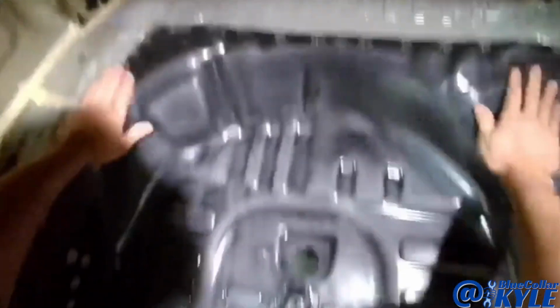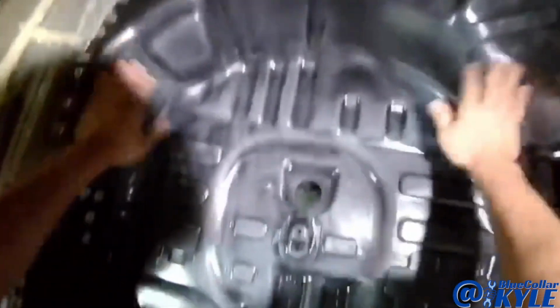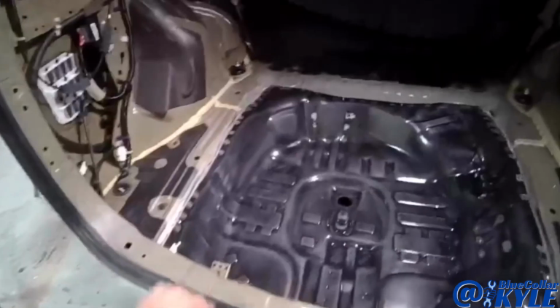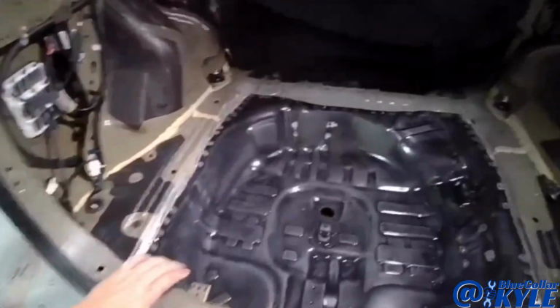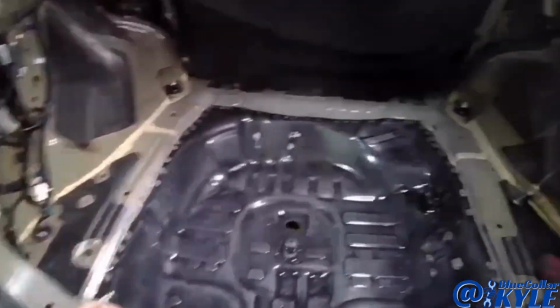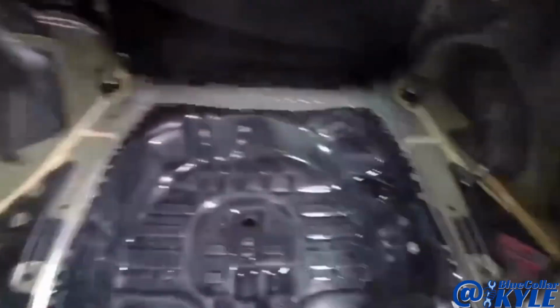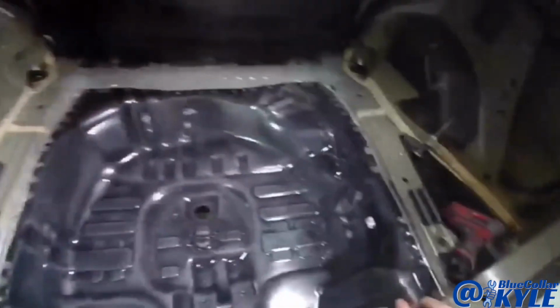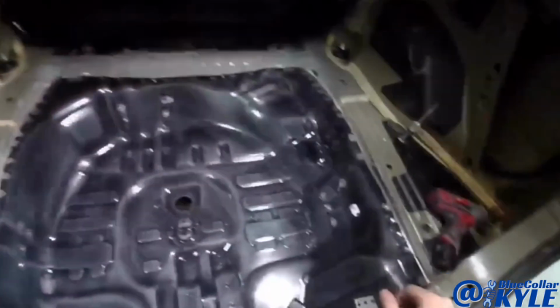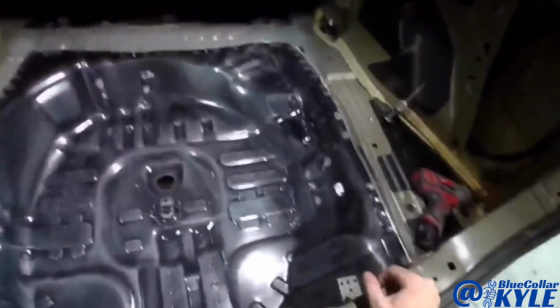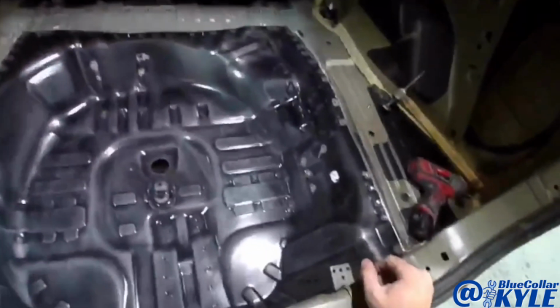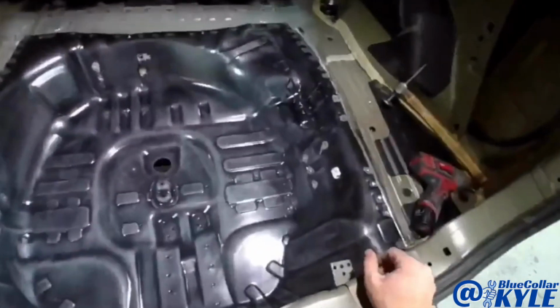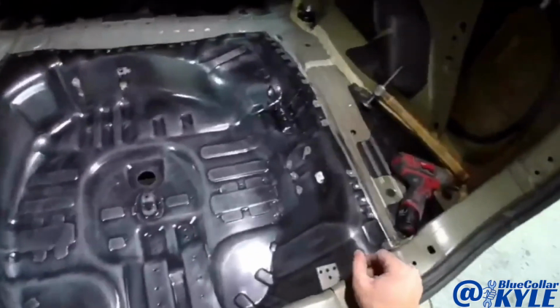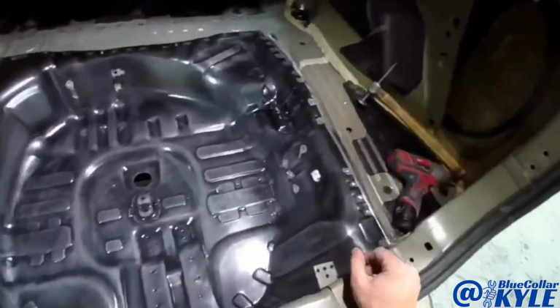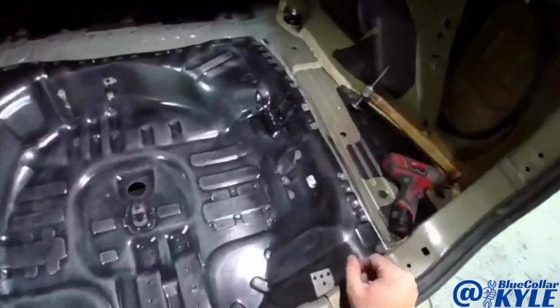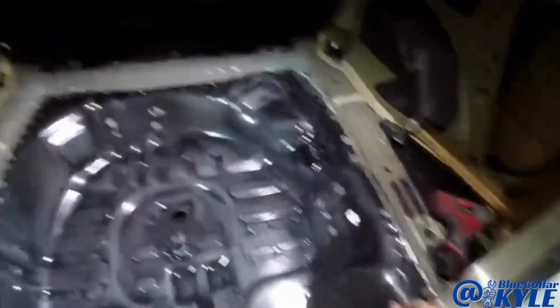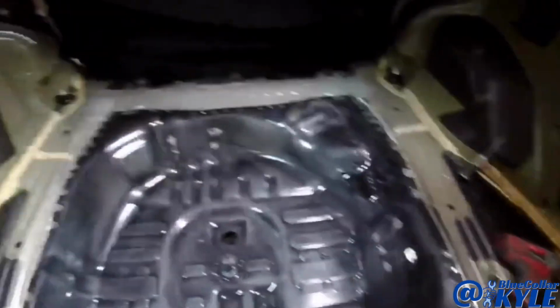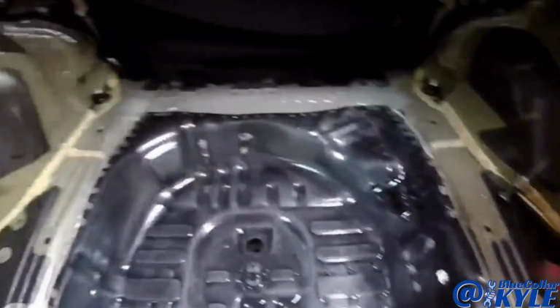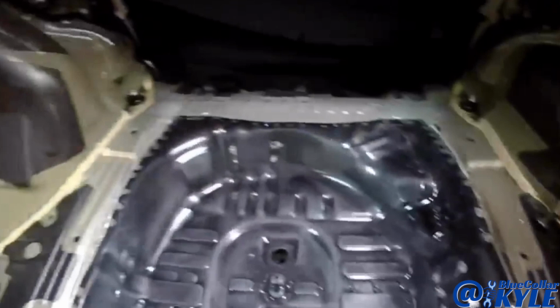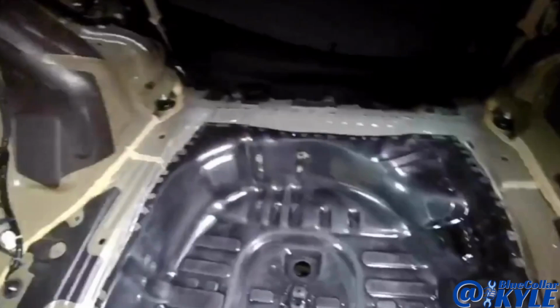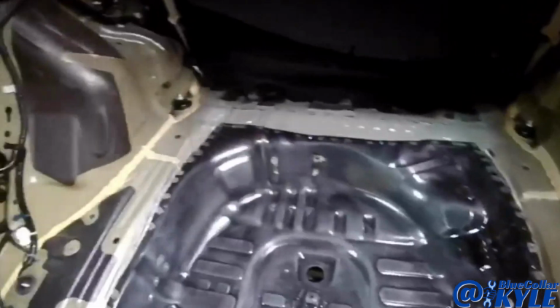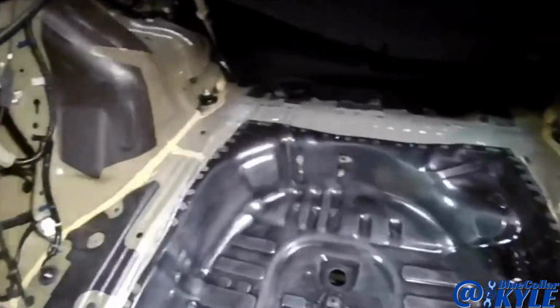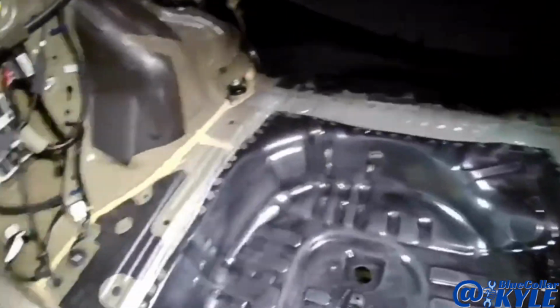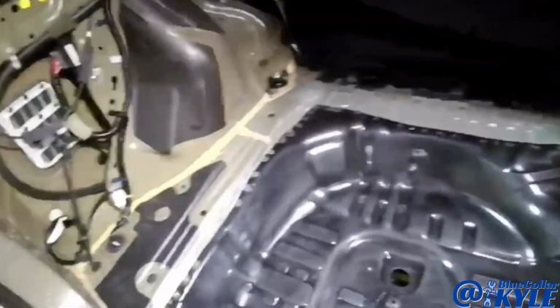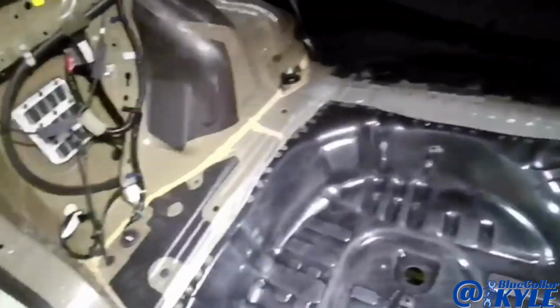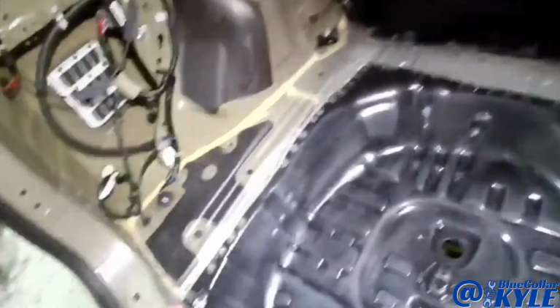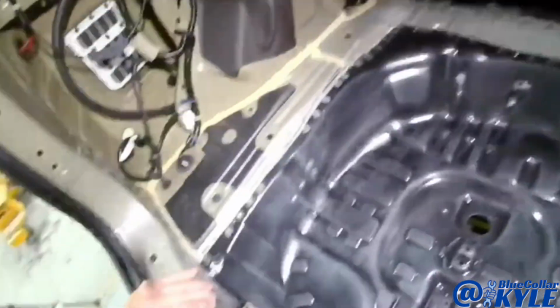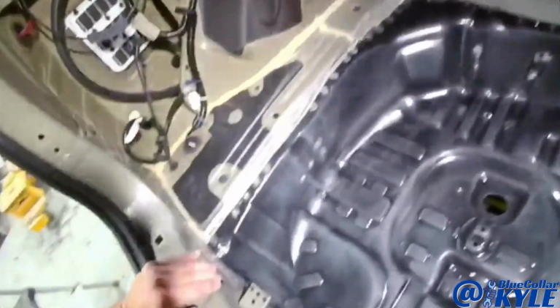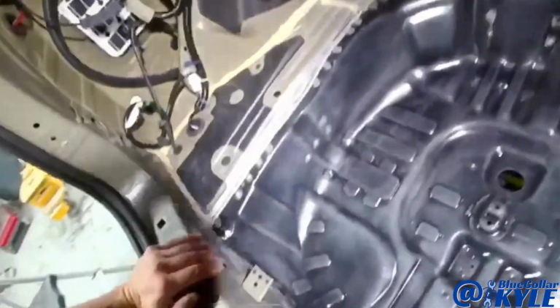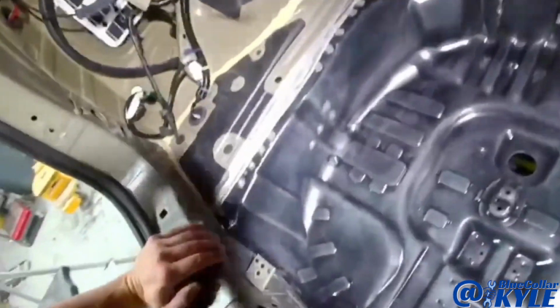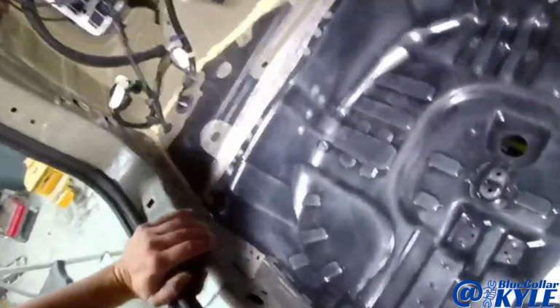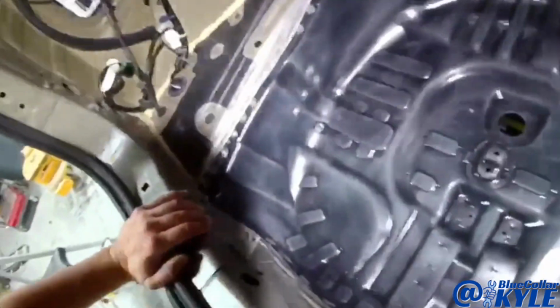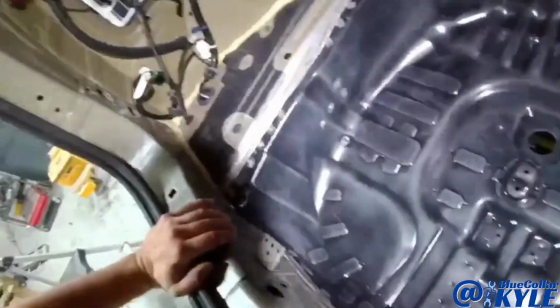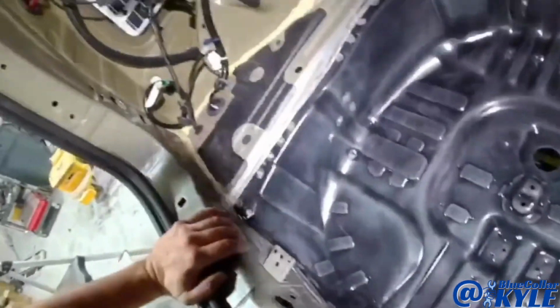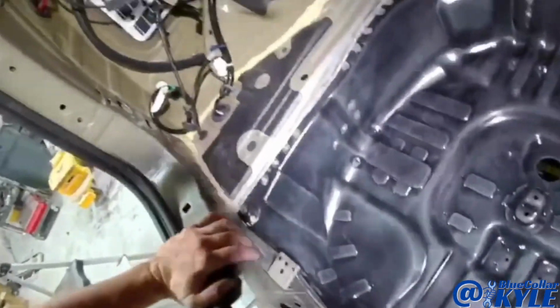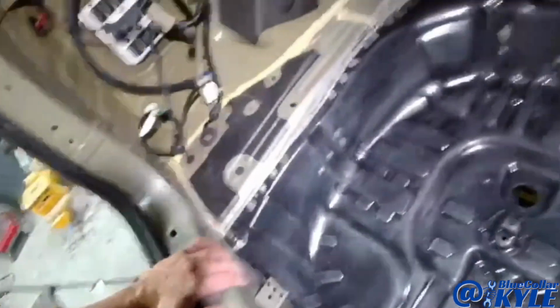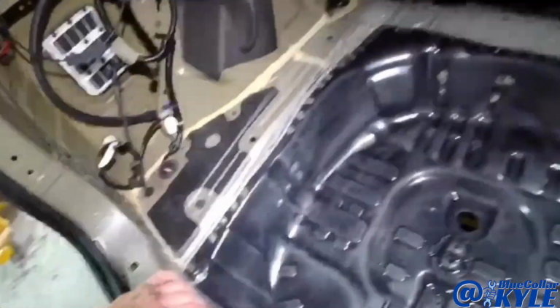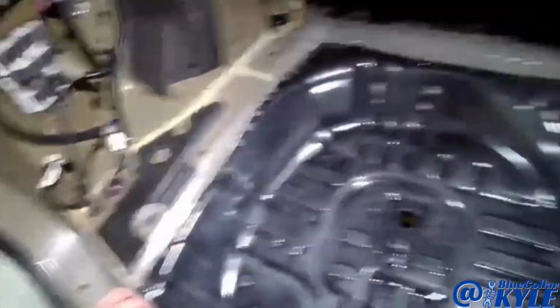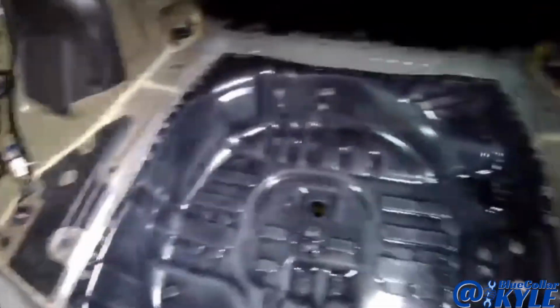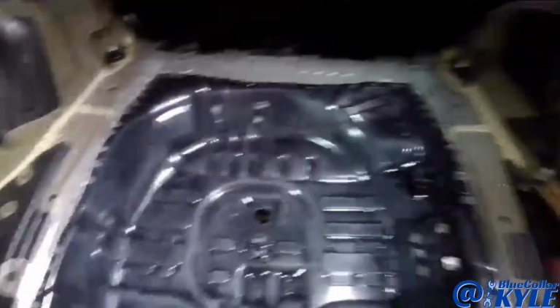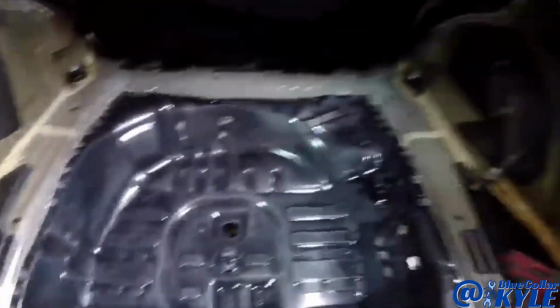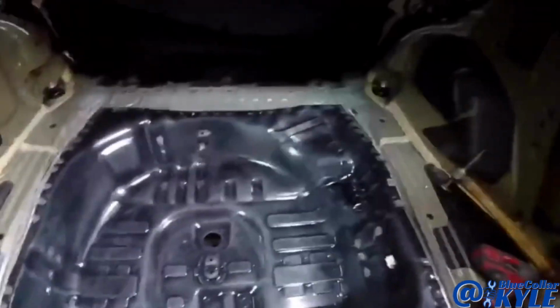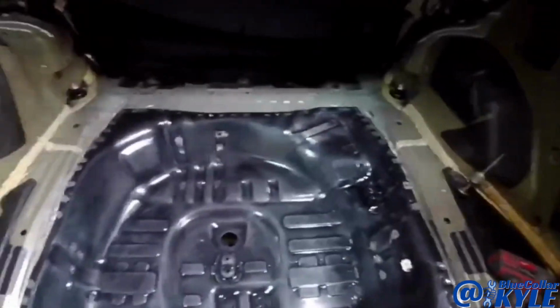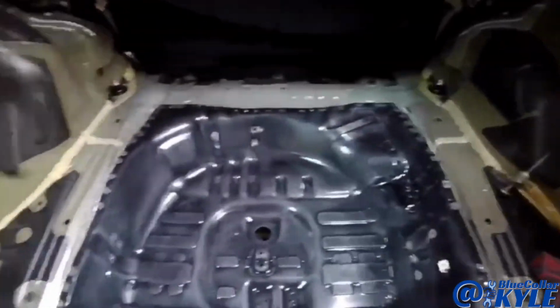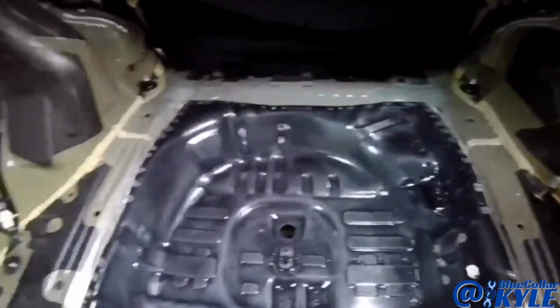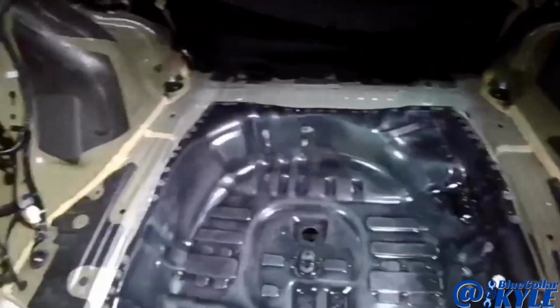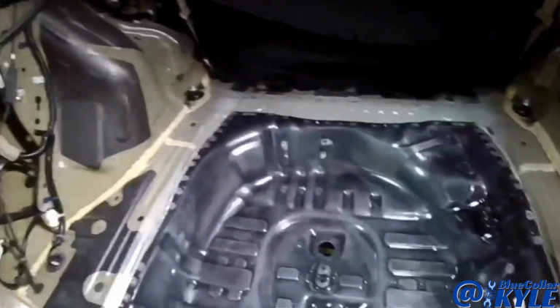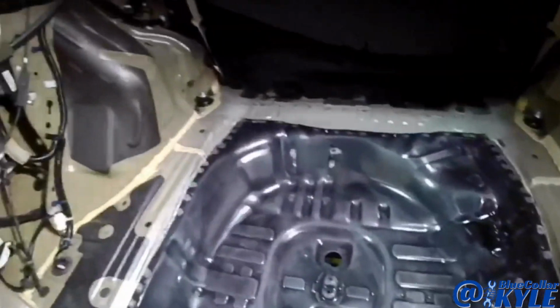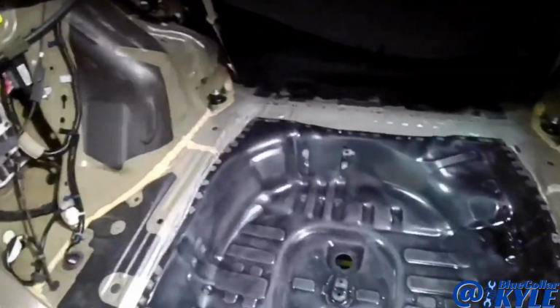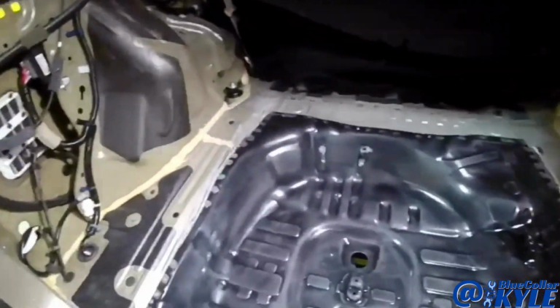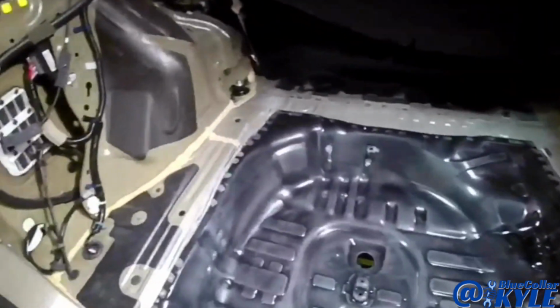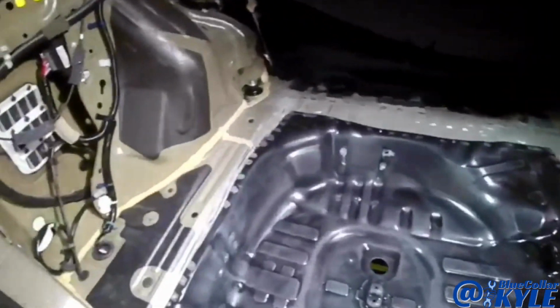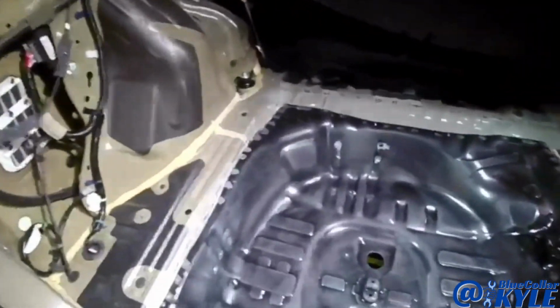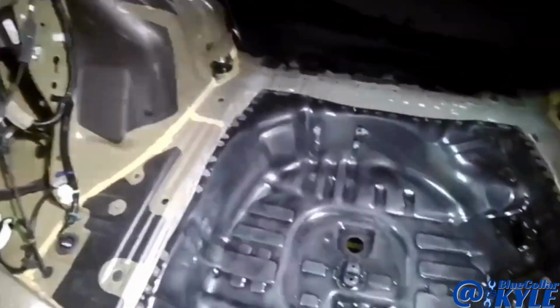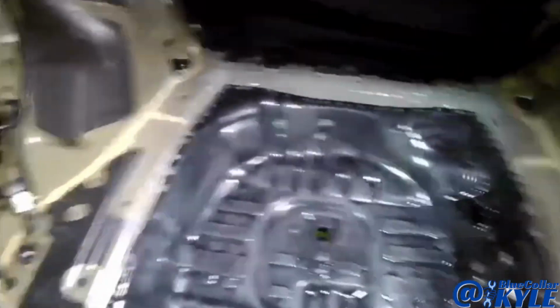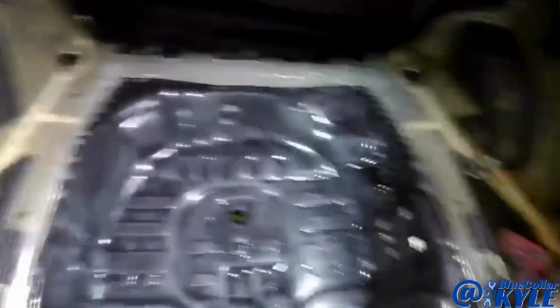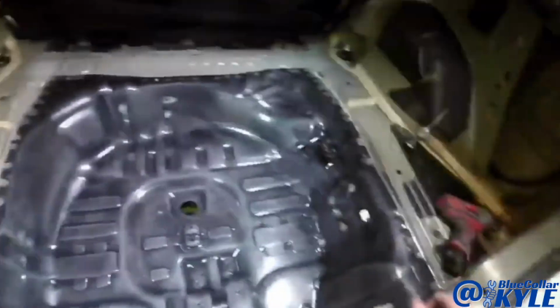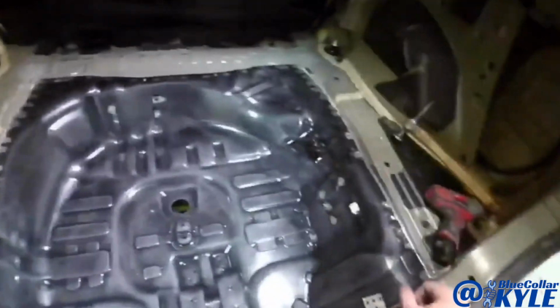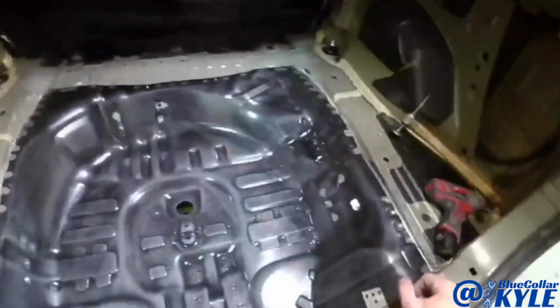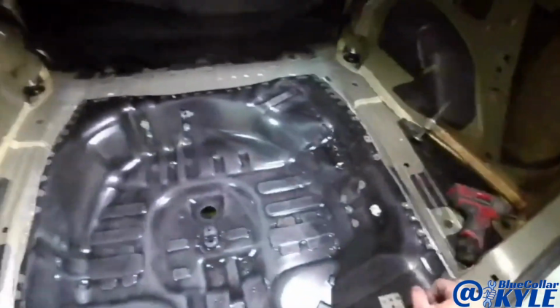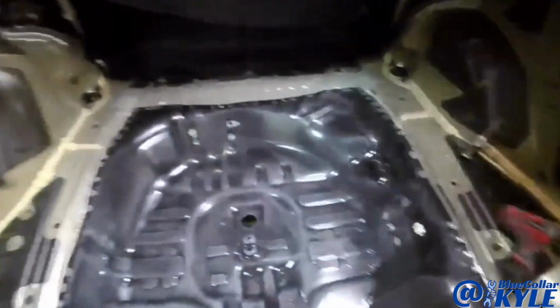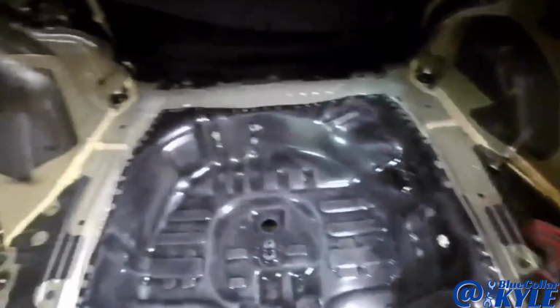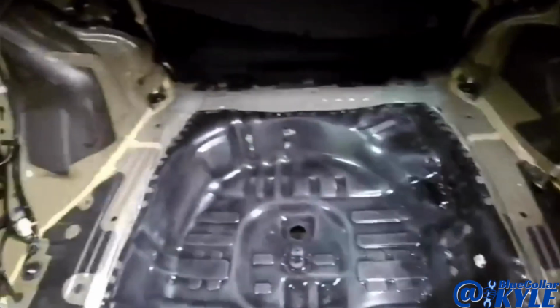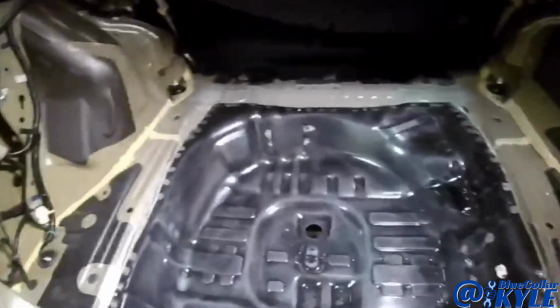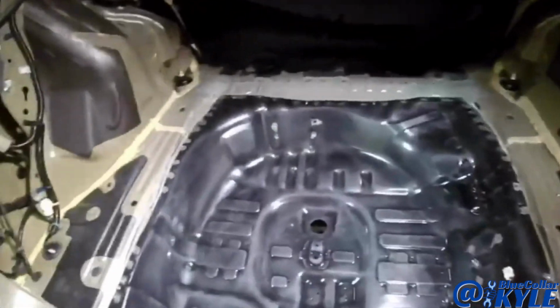I got this floor all fit up and ready to weld, so I'm going to go ahead and get this one zapped in.